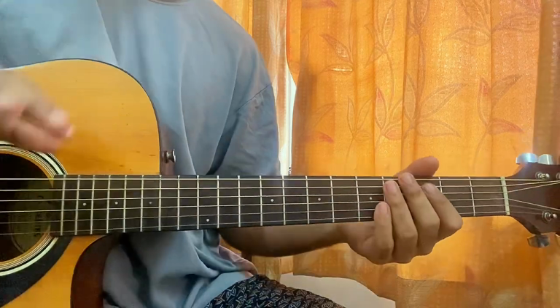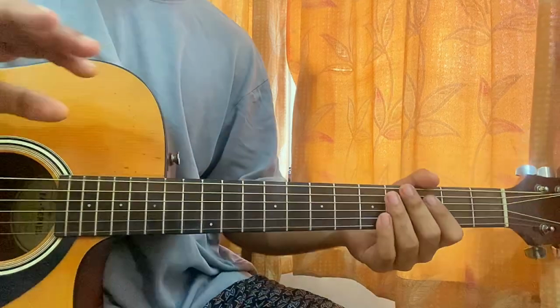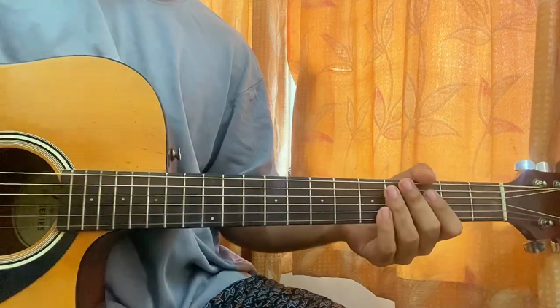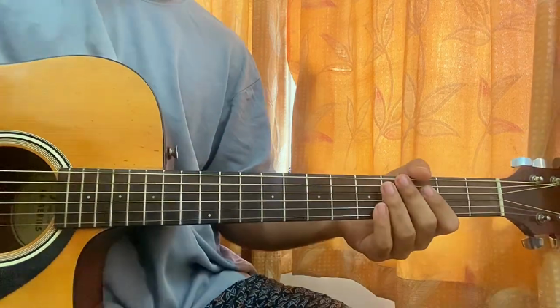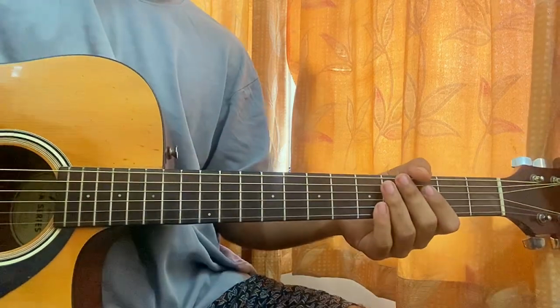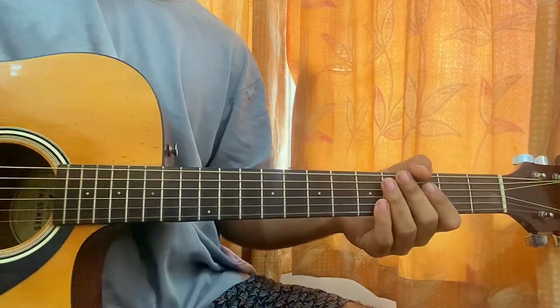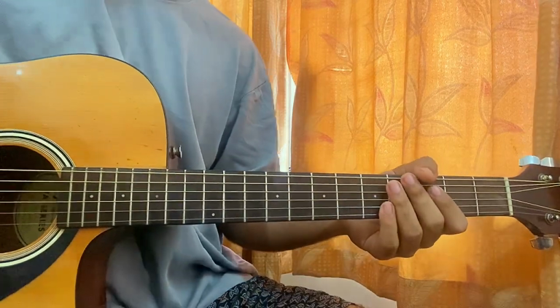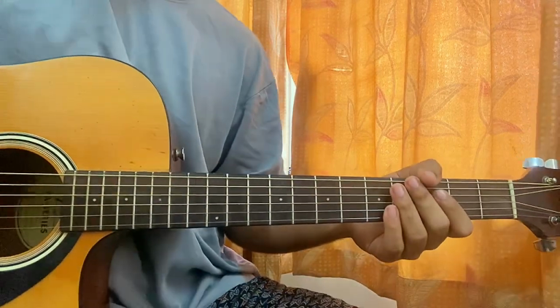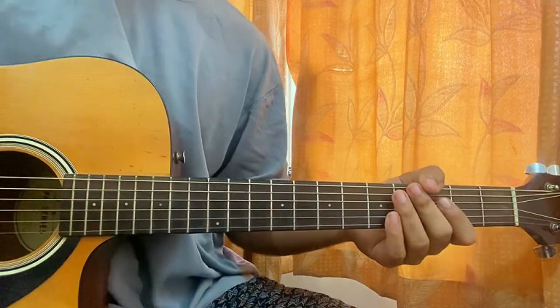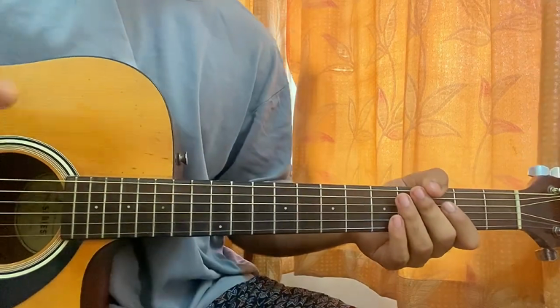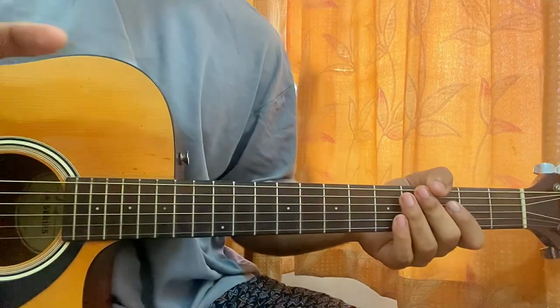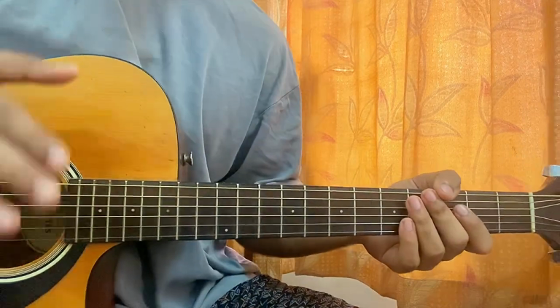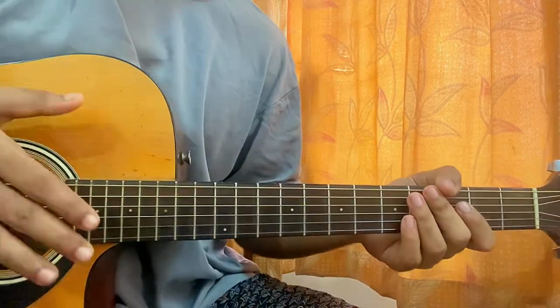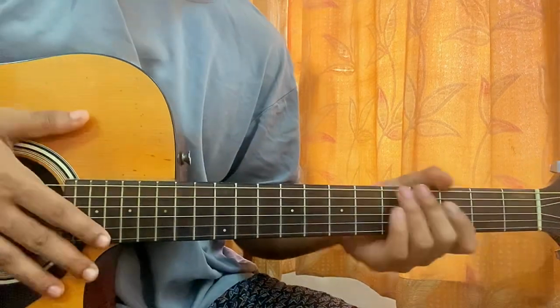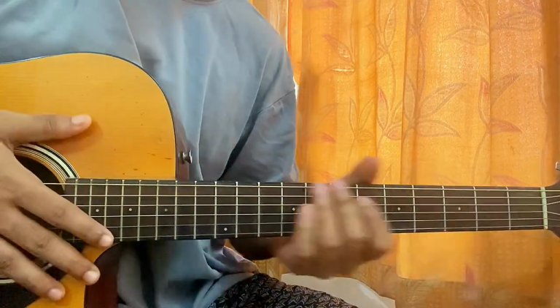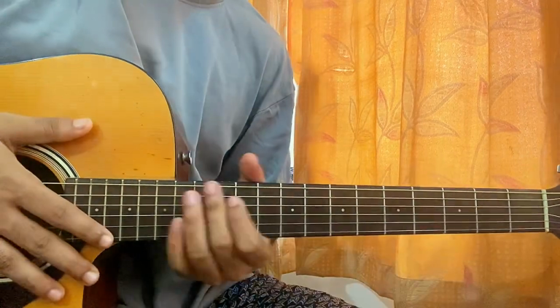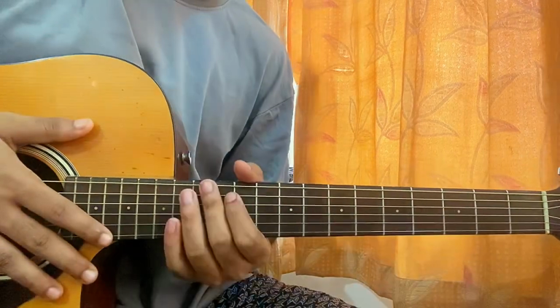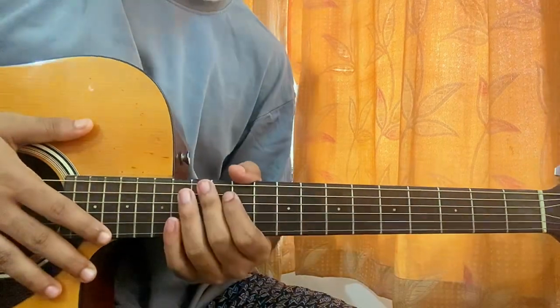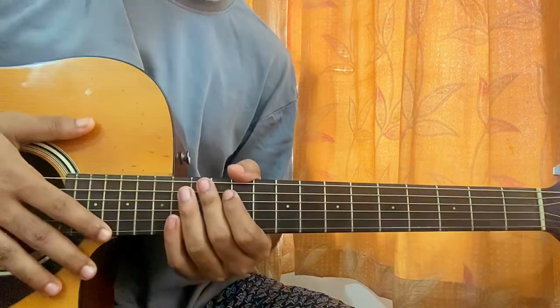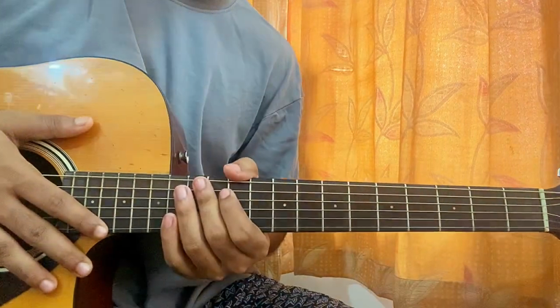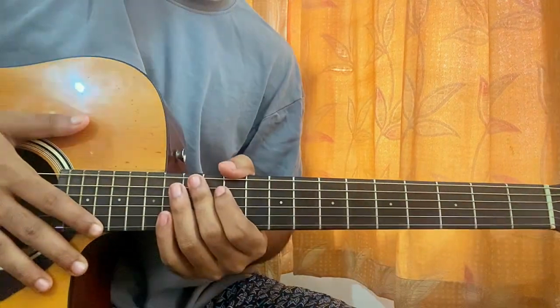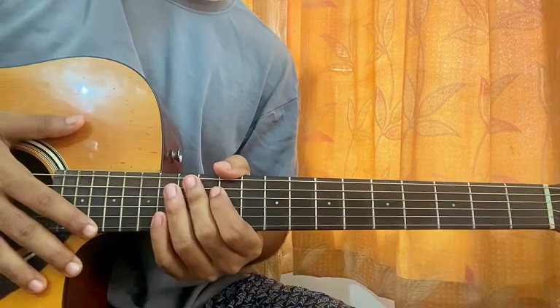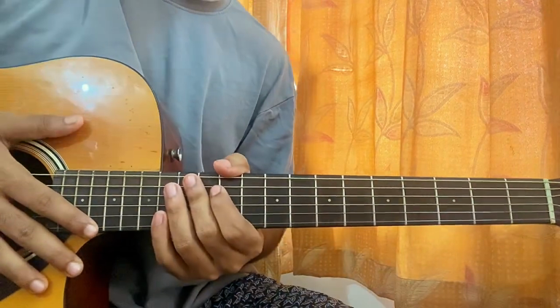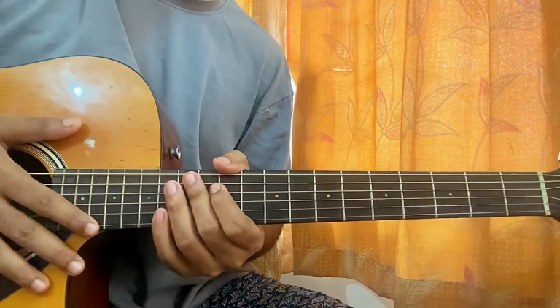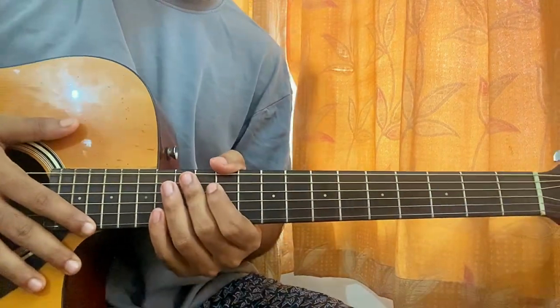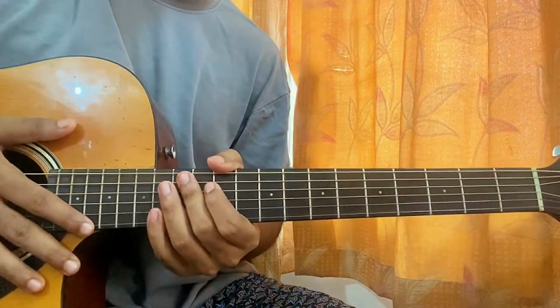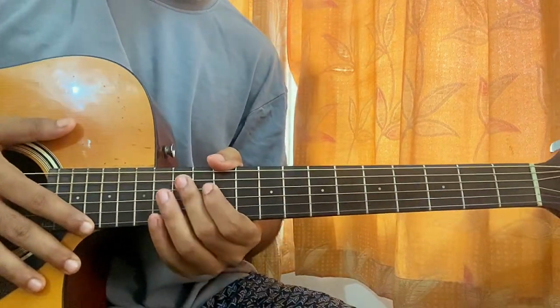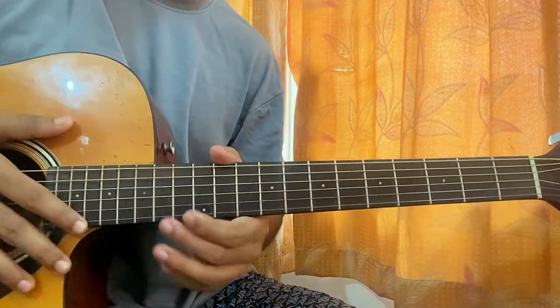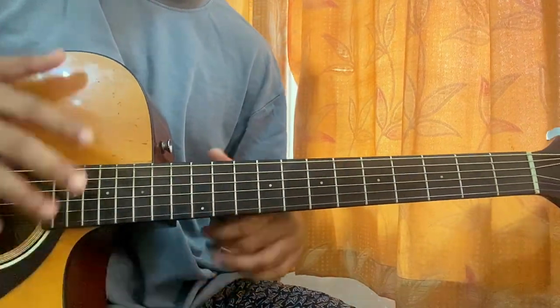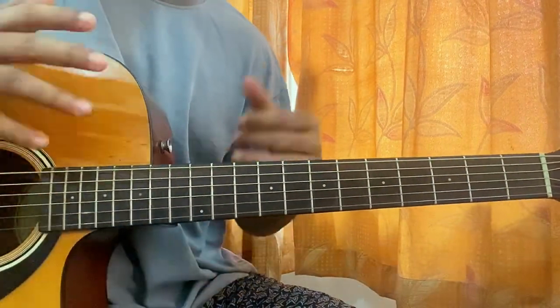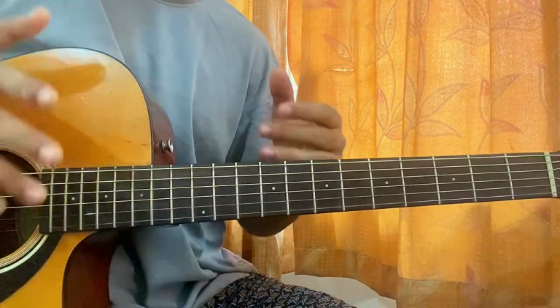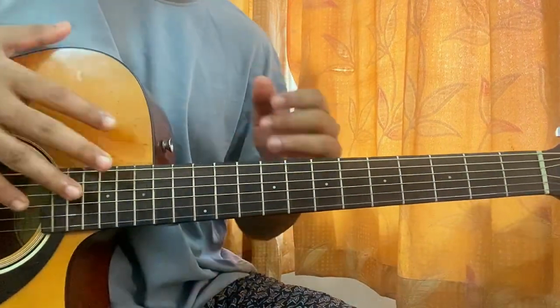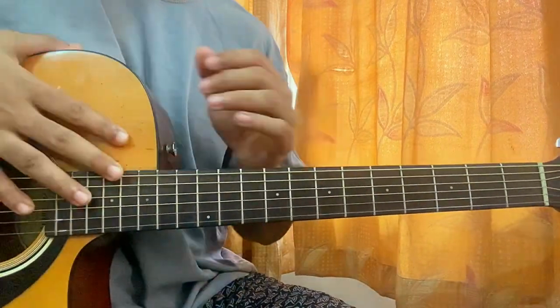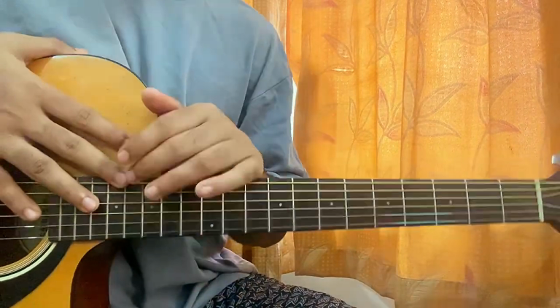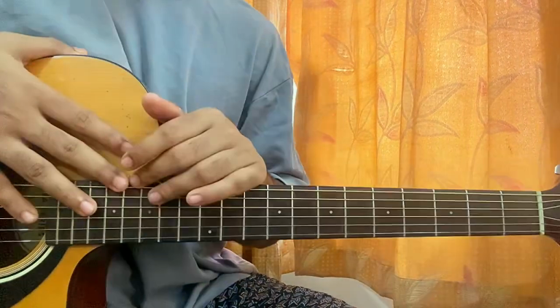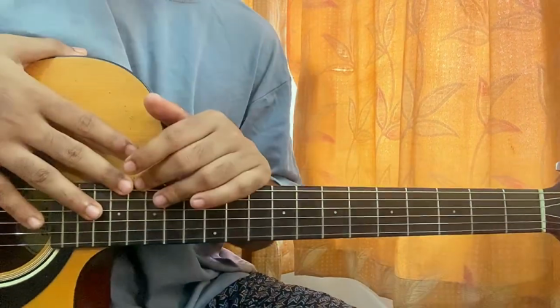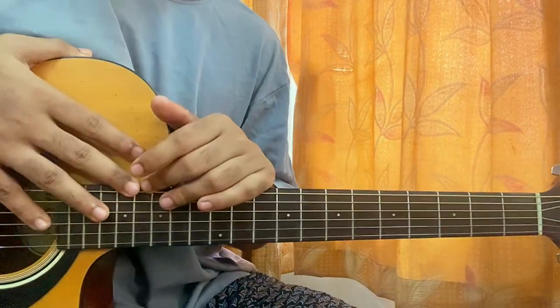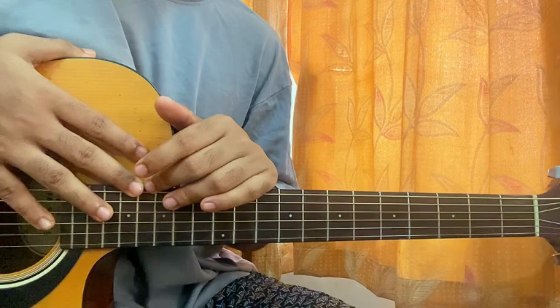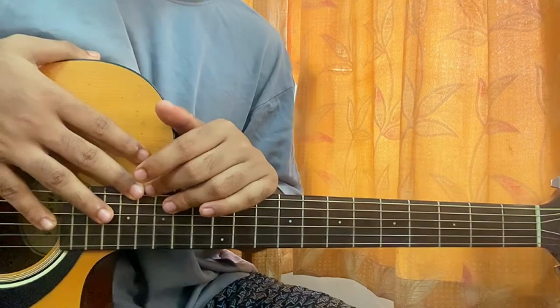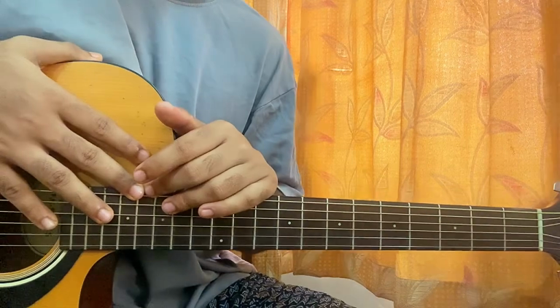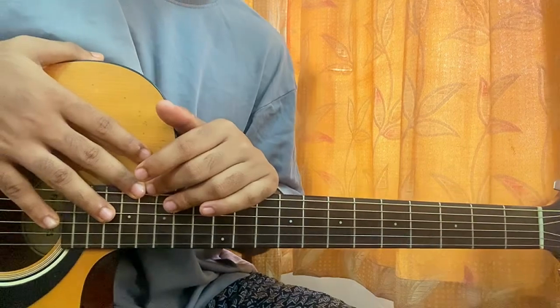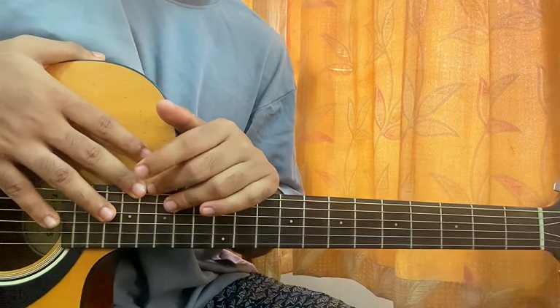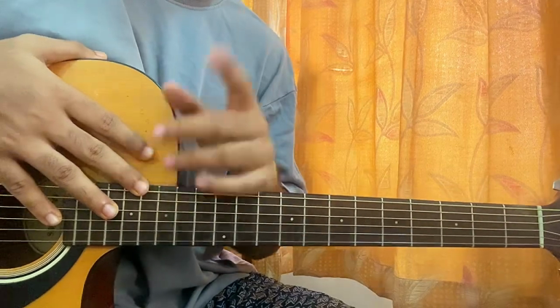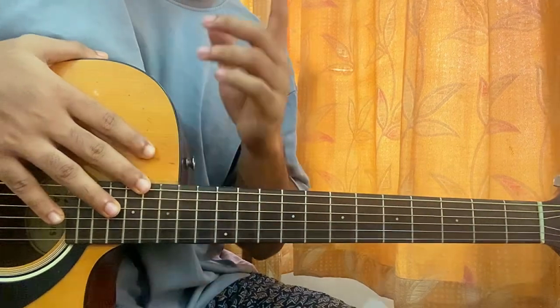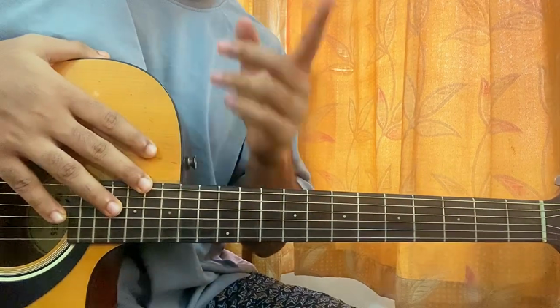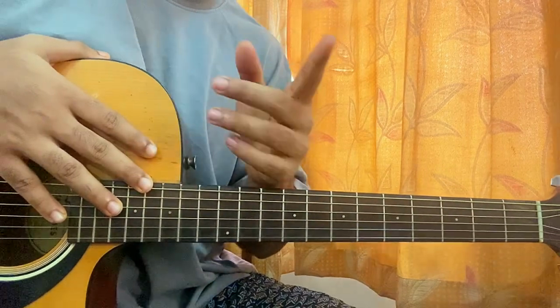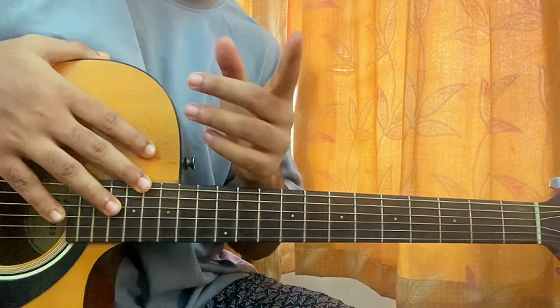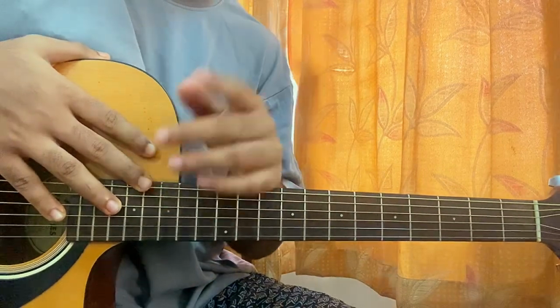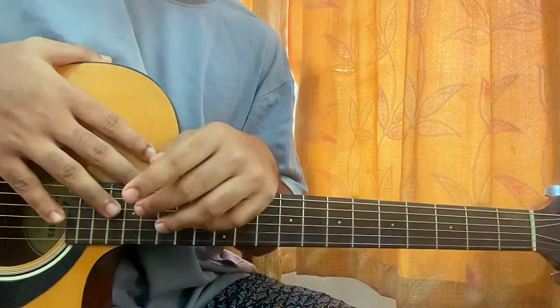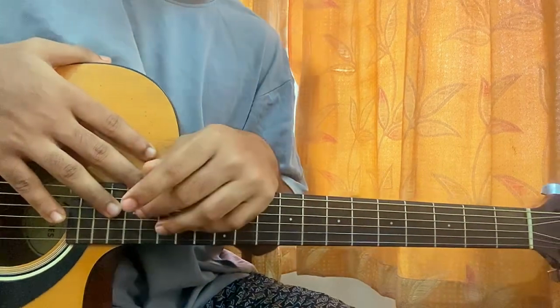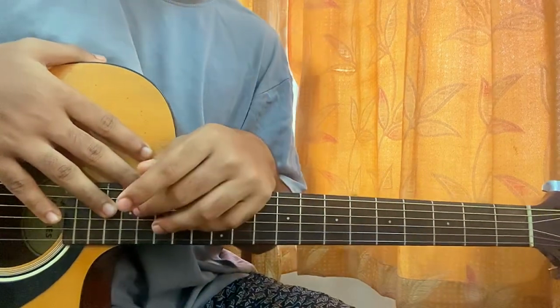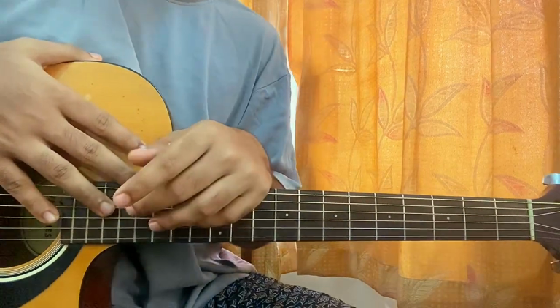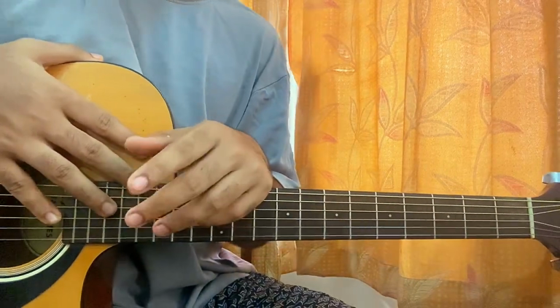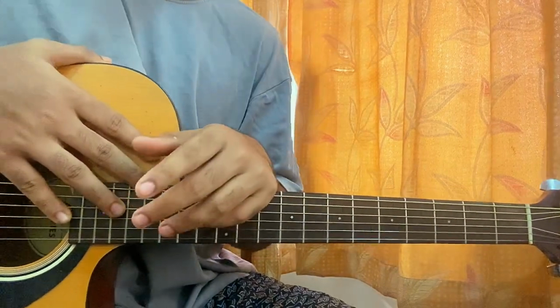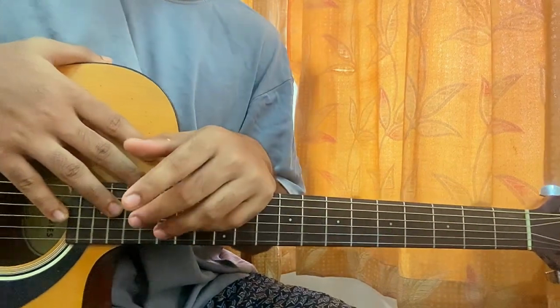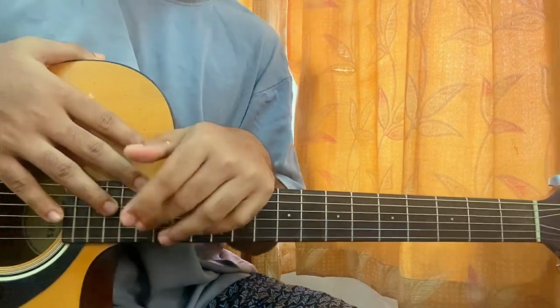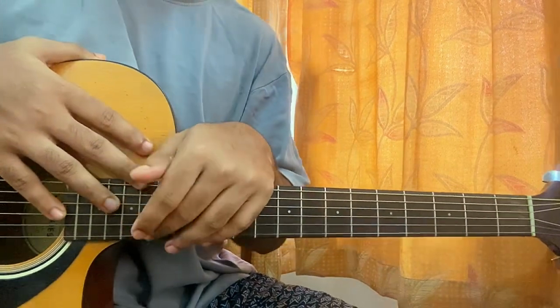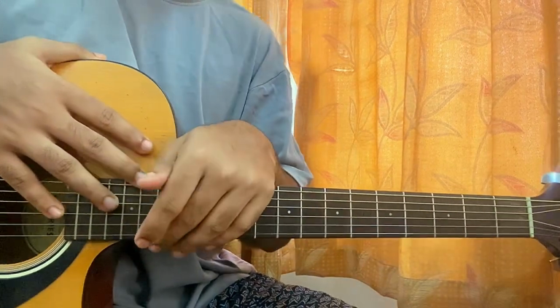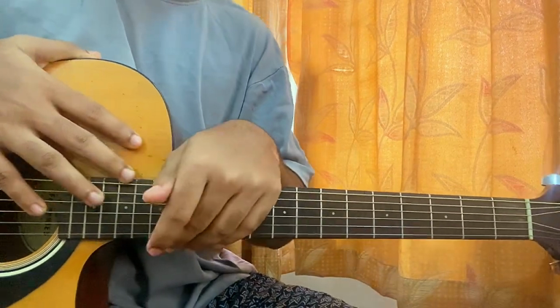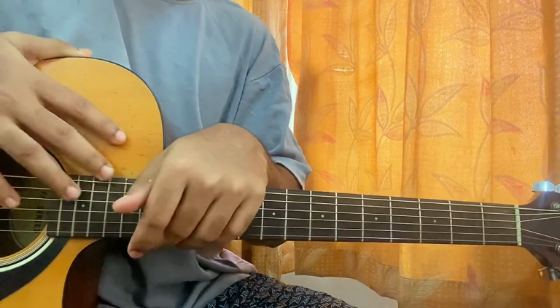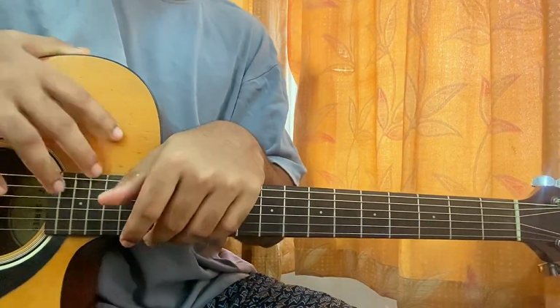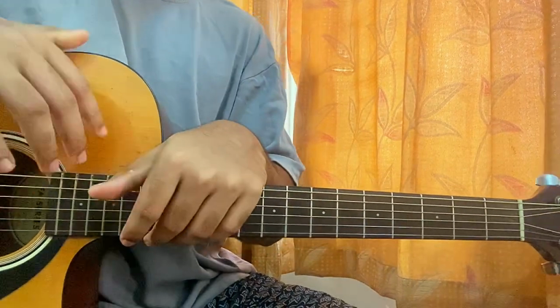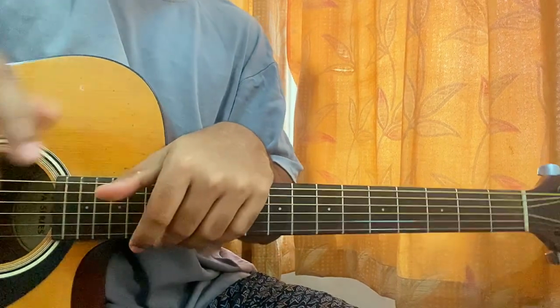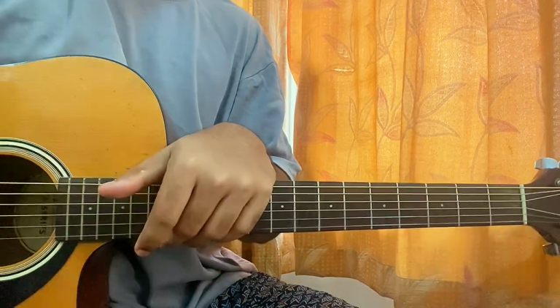That was the full song, guys. I hope the video helps you out — do let me know what other song you want to learn. For more easy, straightforward lessons like this, do subscribe. See you guys back in the next video, bye!